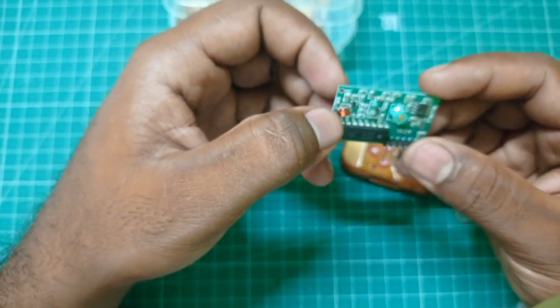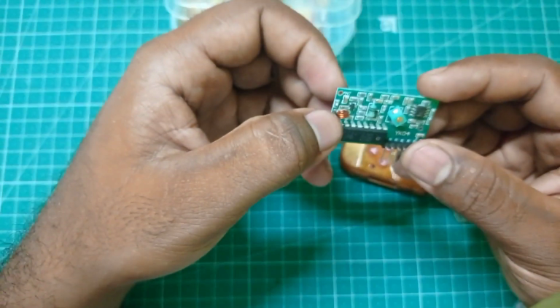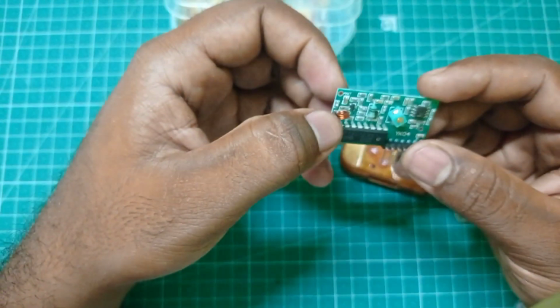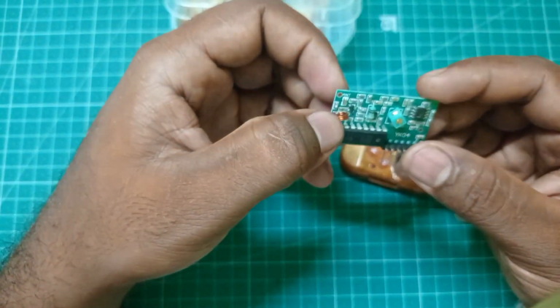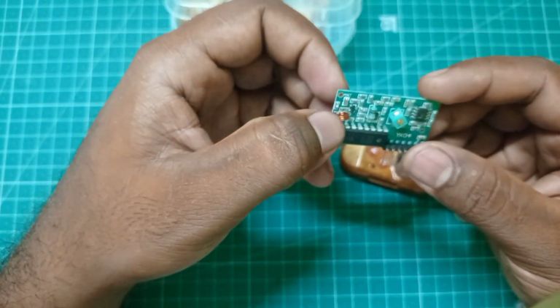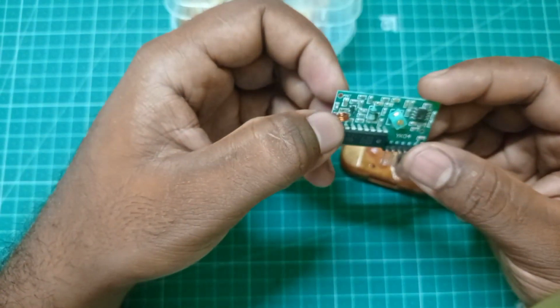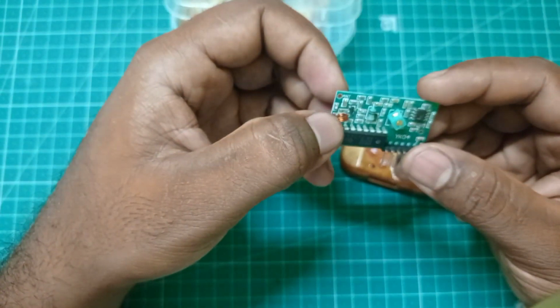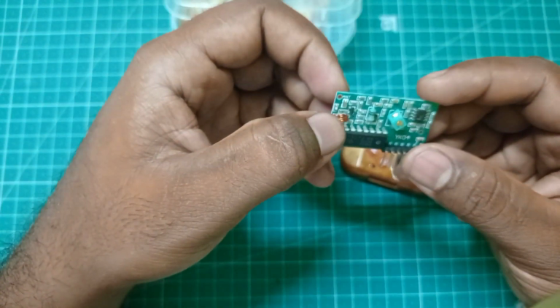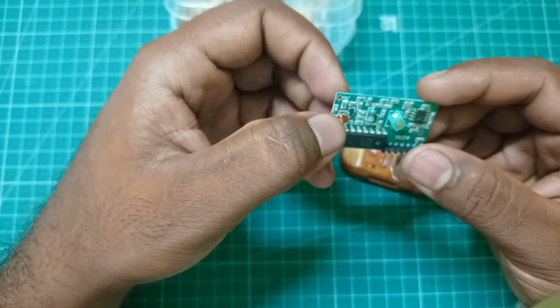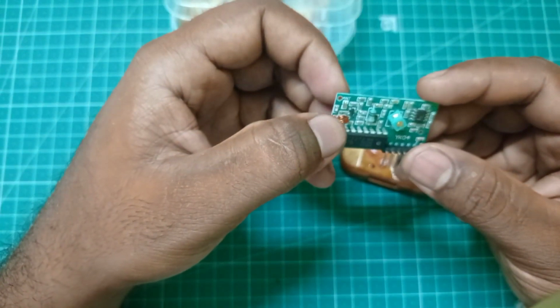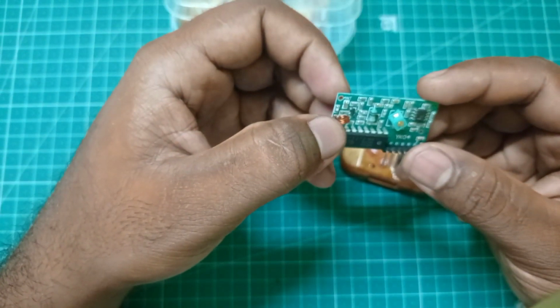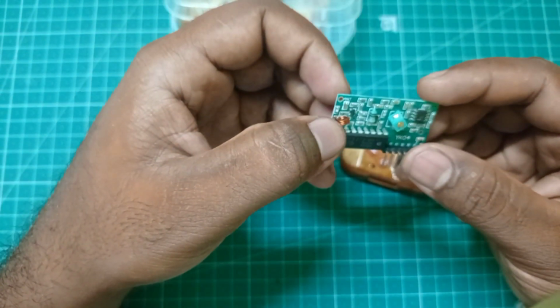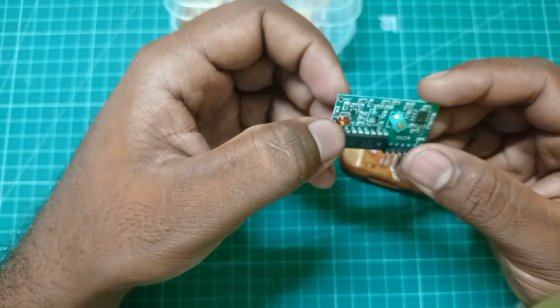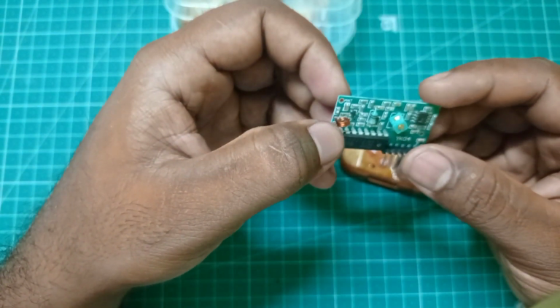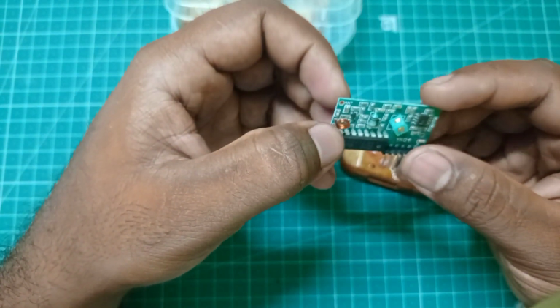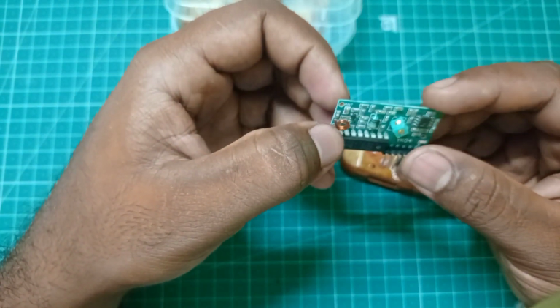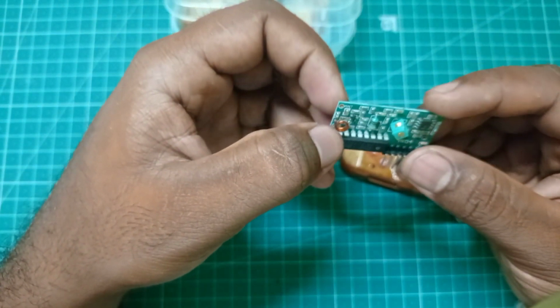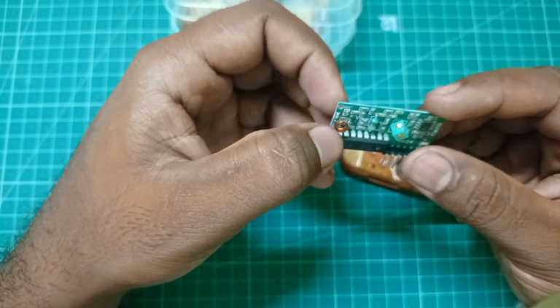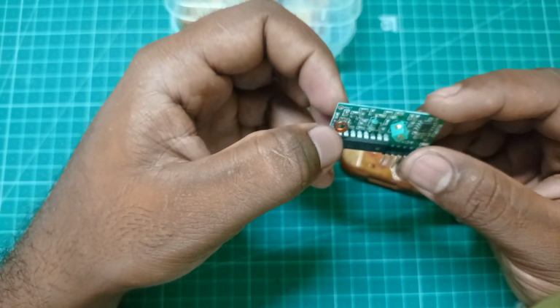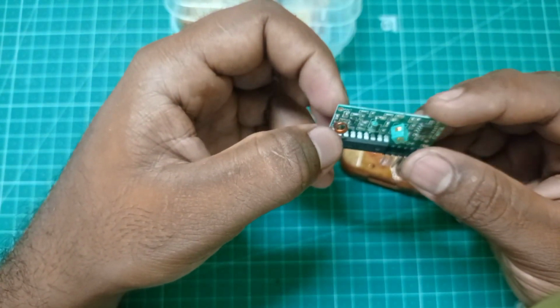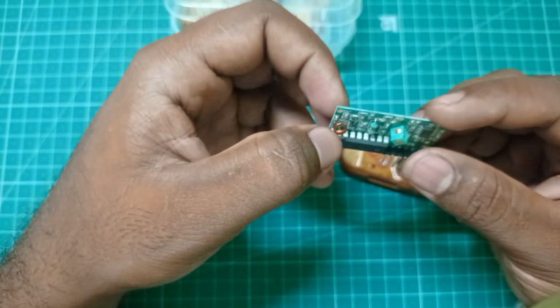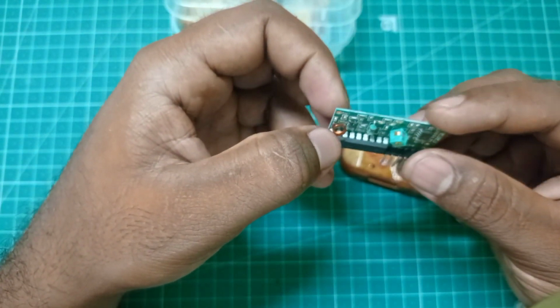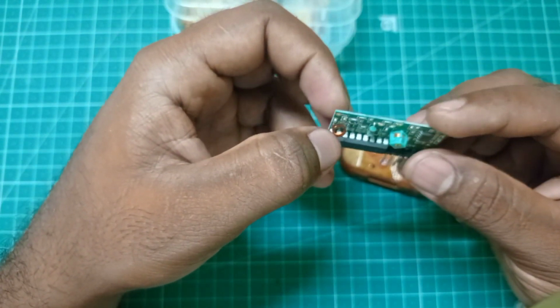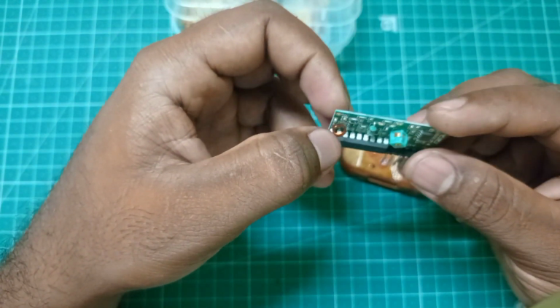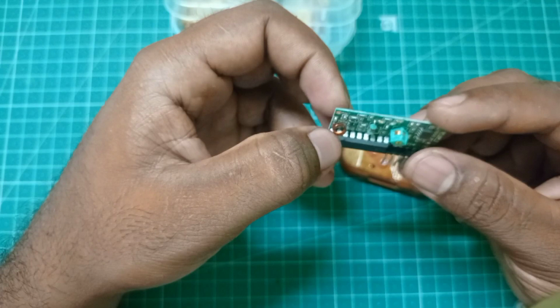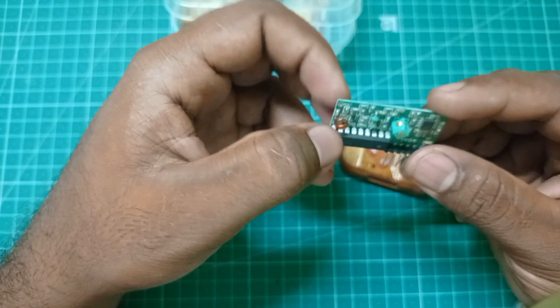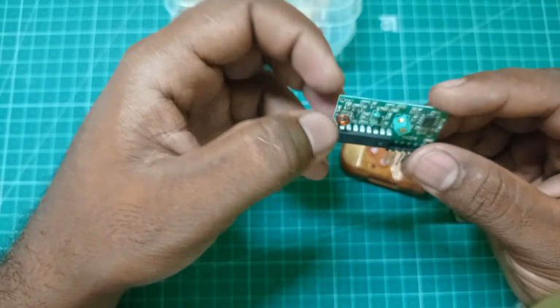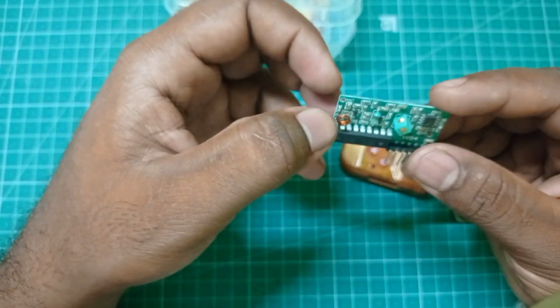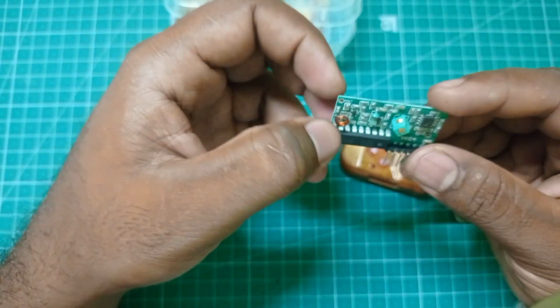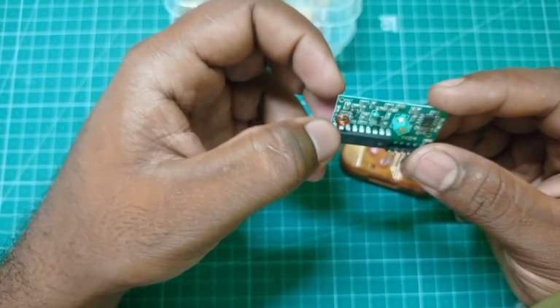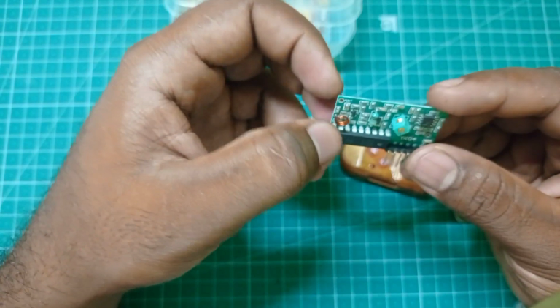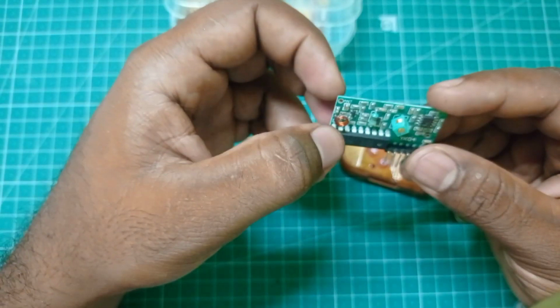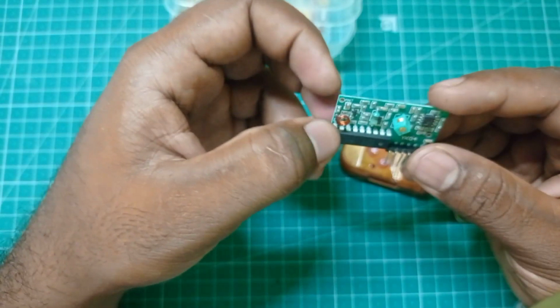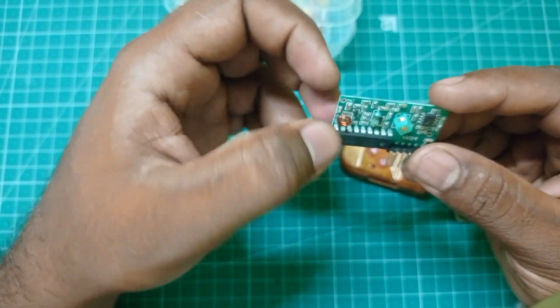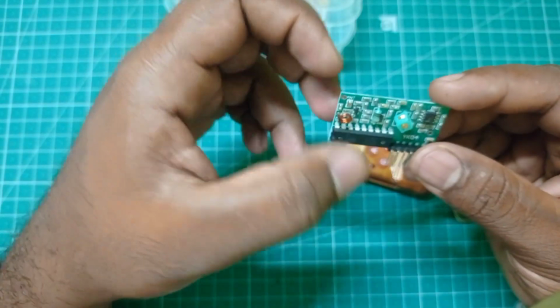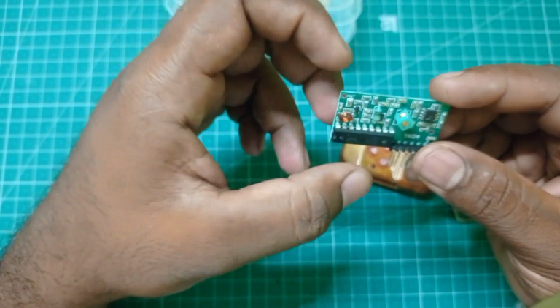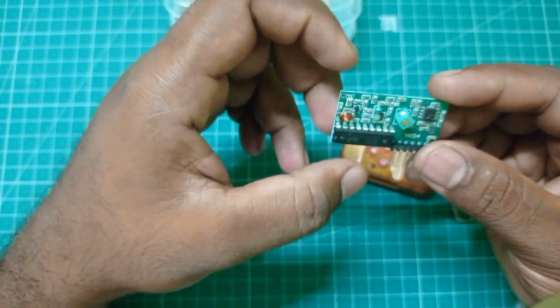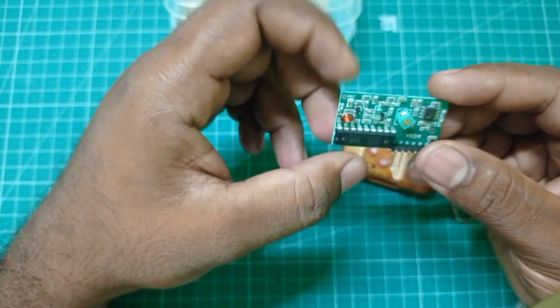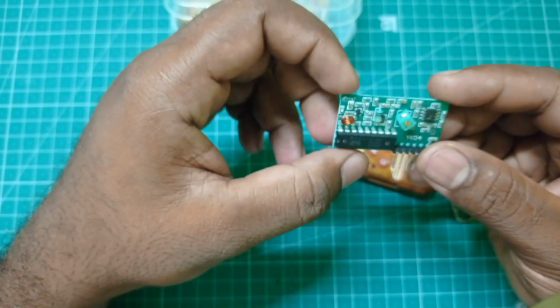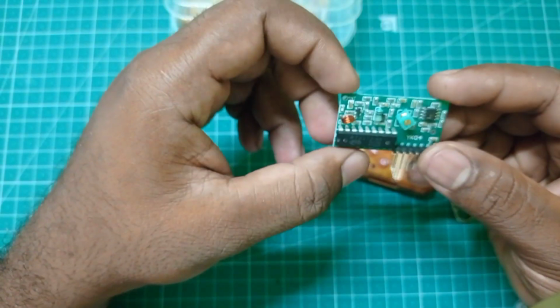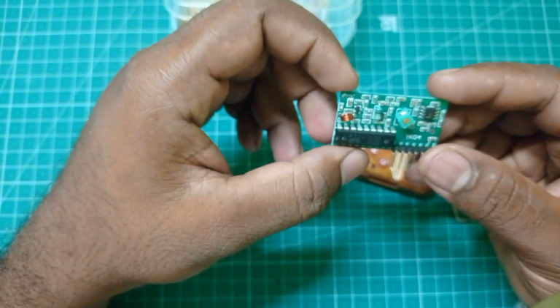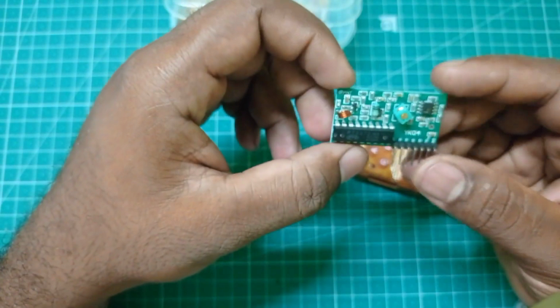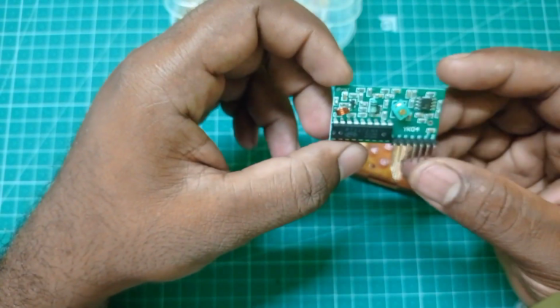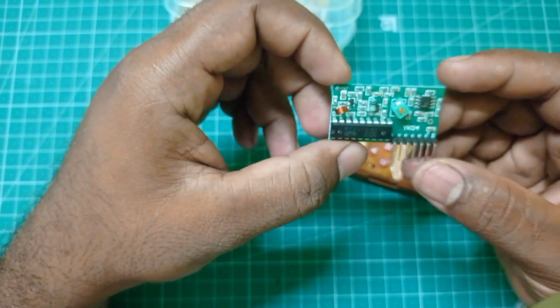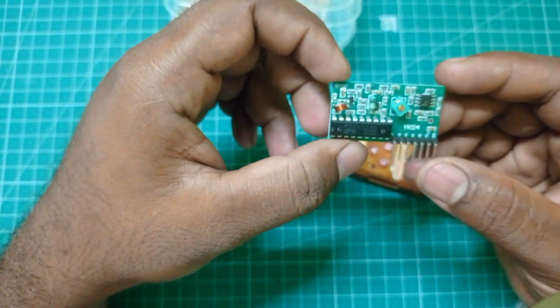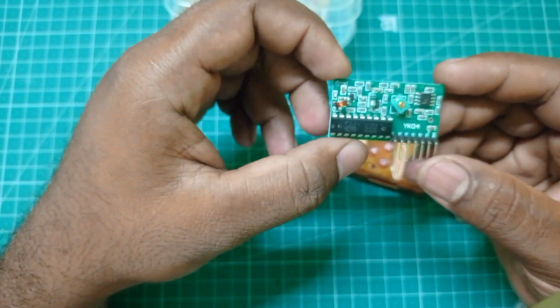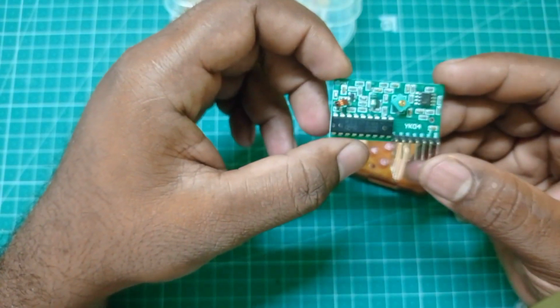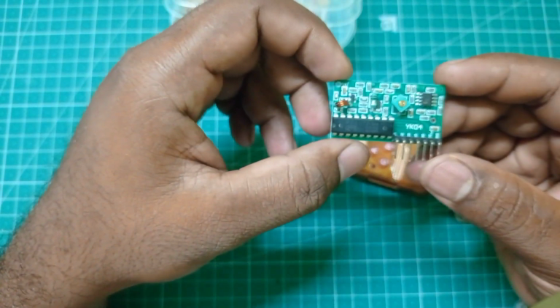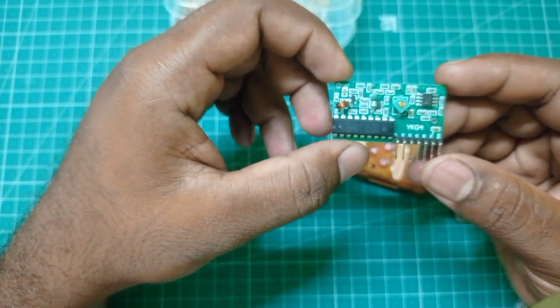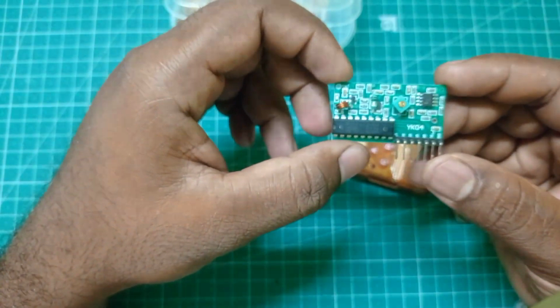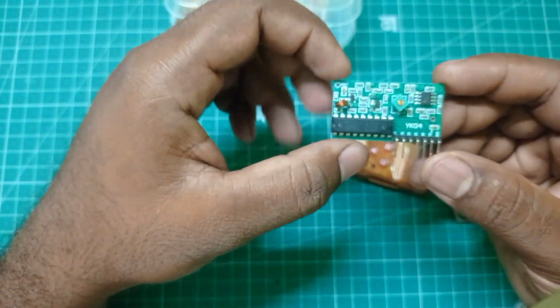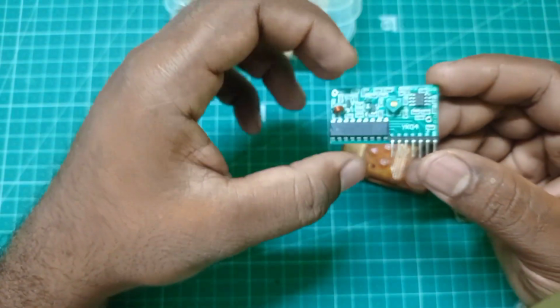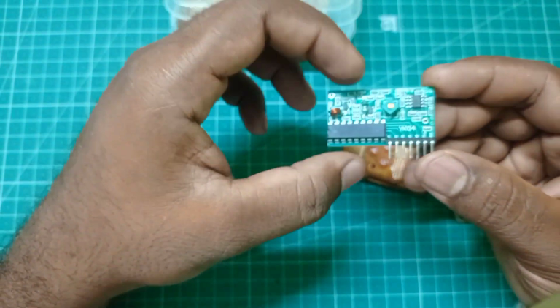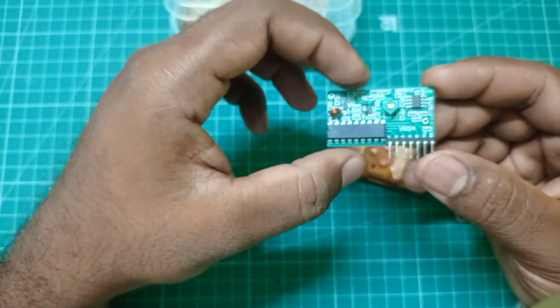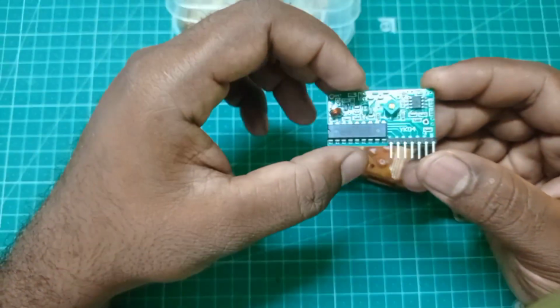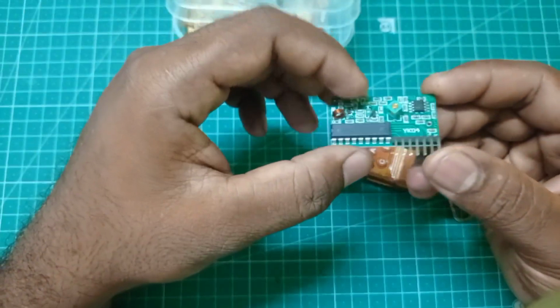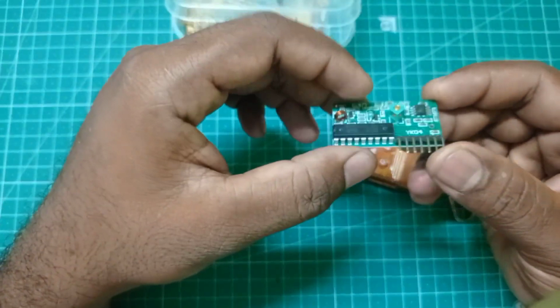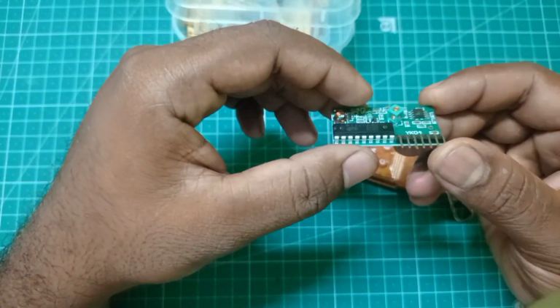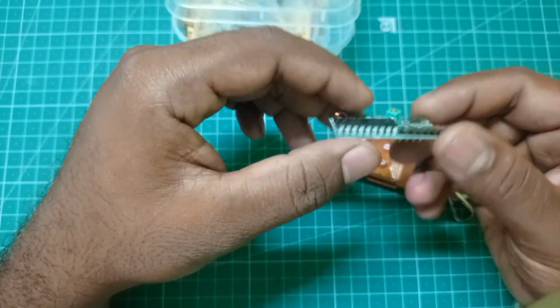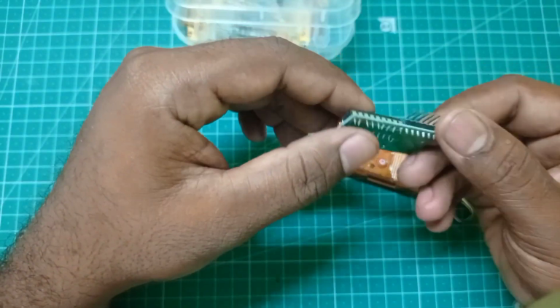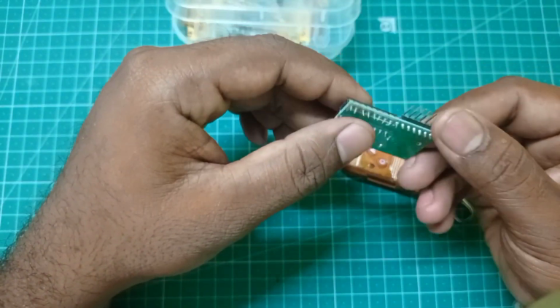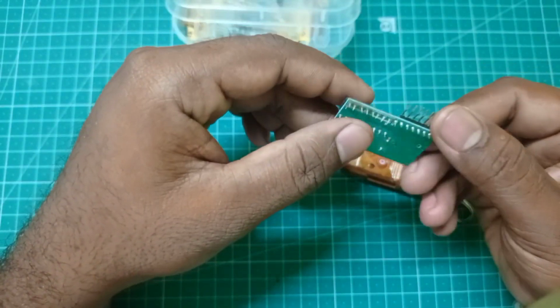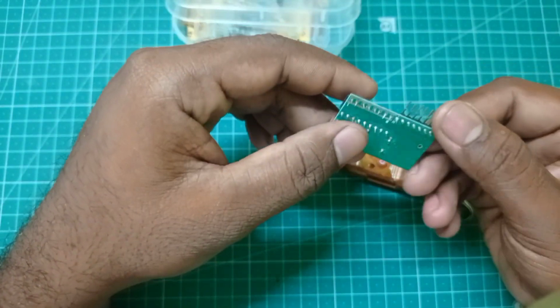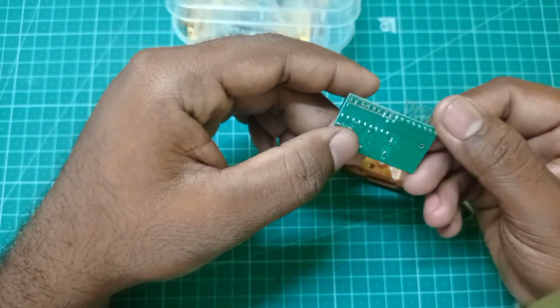This is the guest number. This is the signals. This is the receiver.